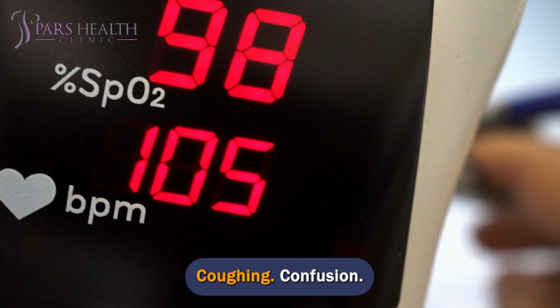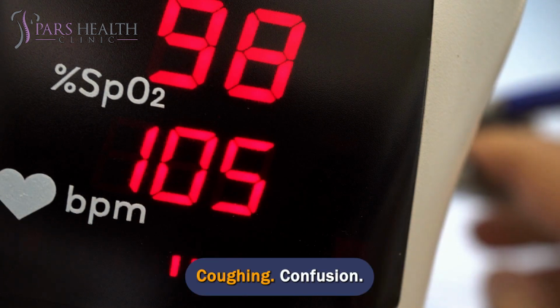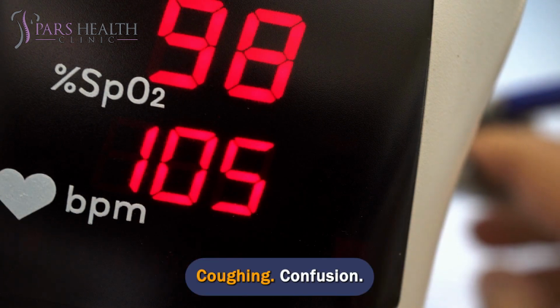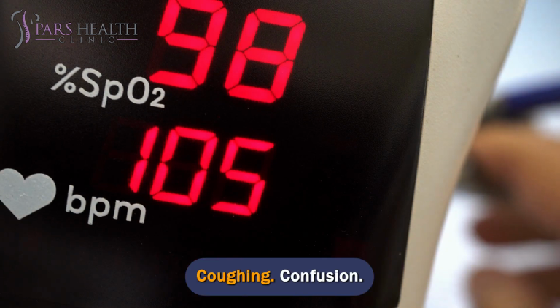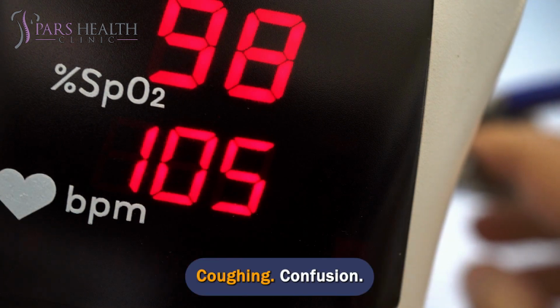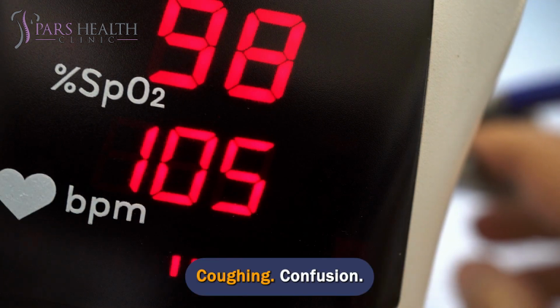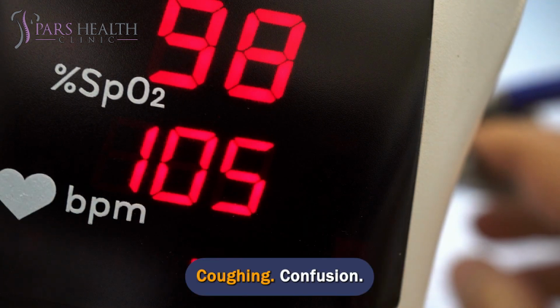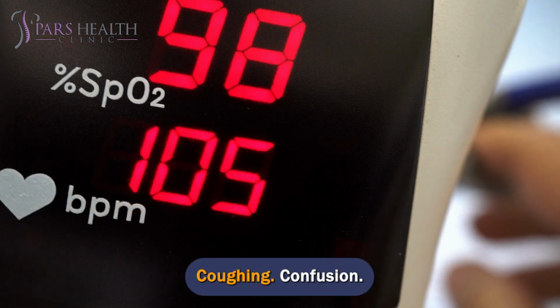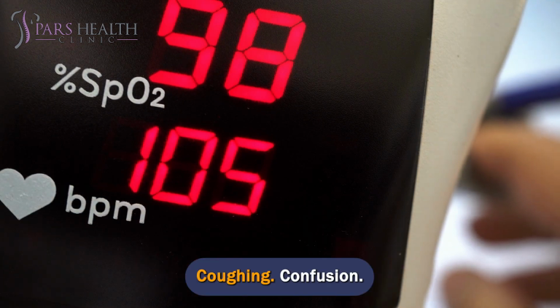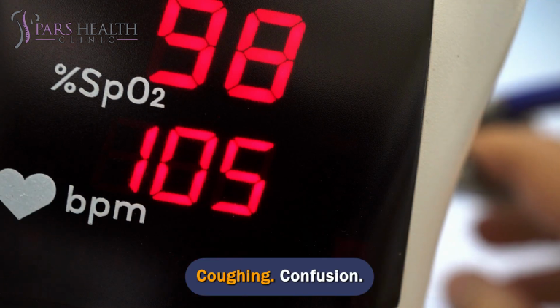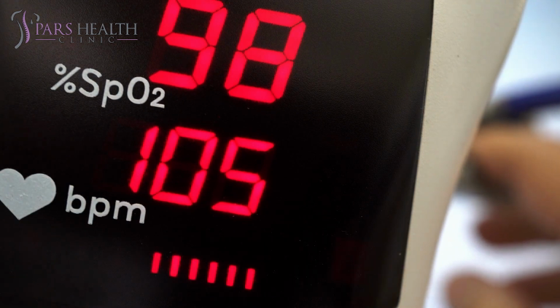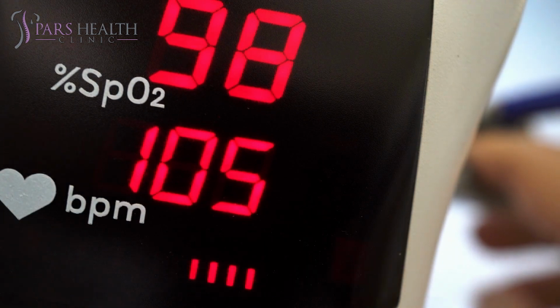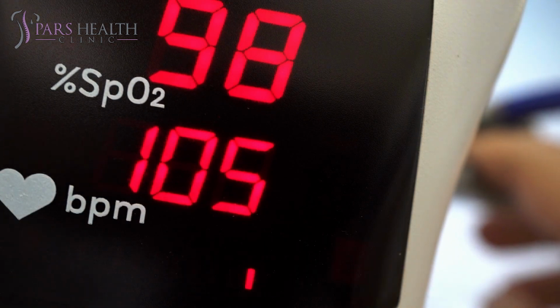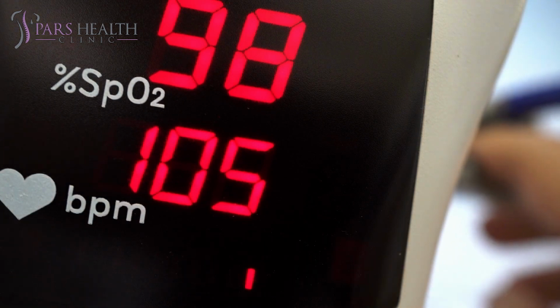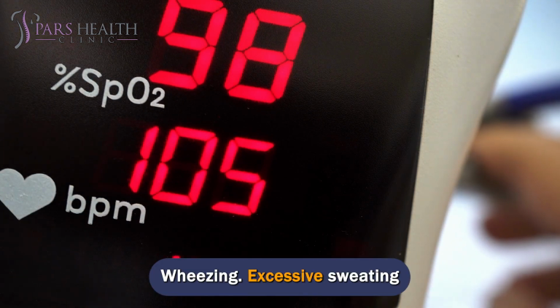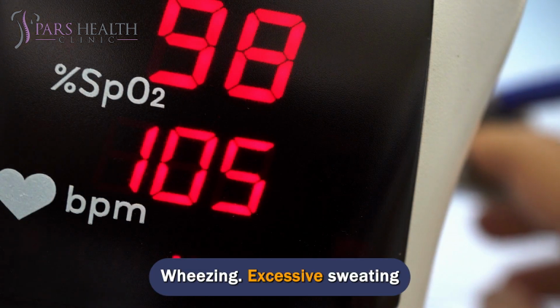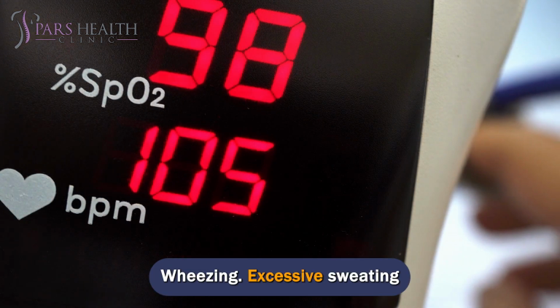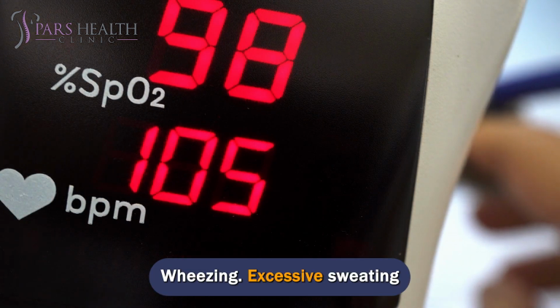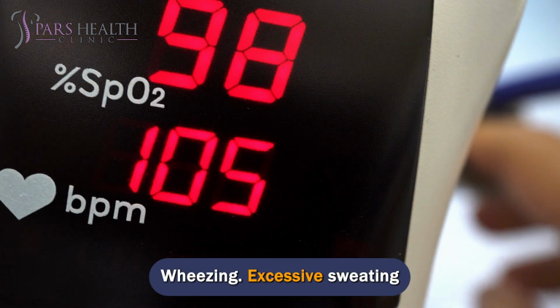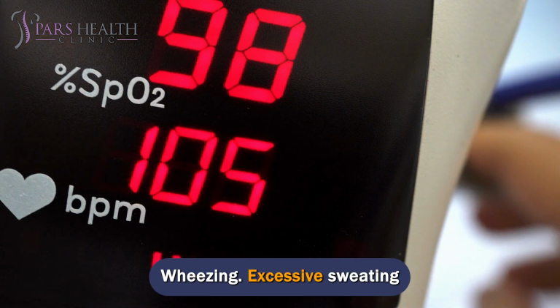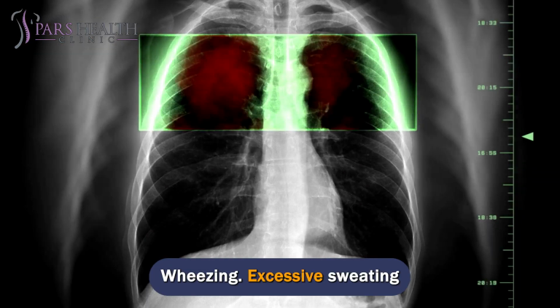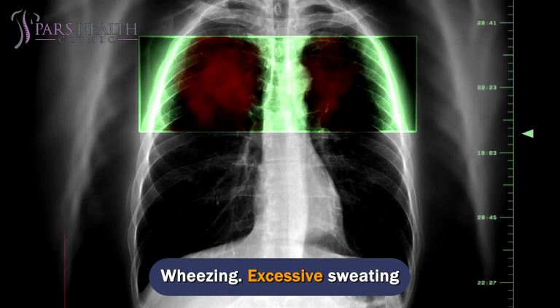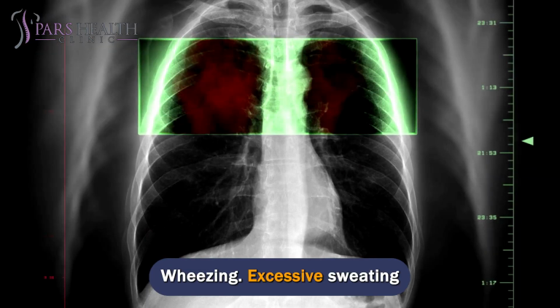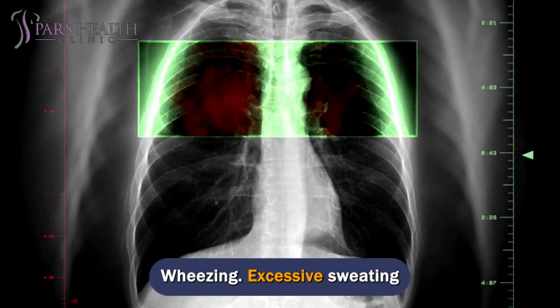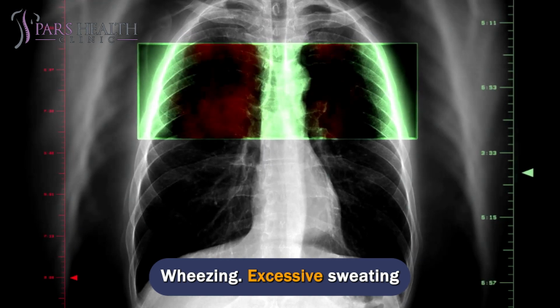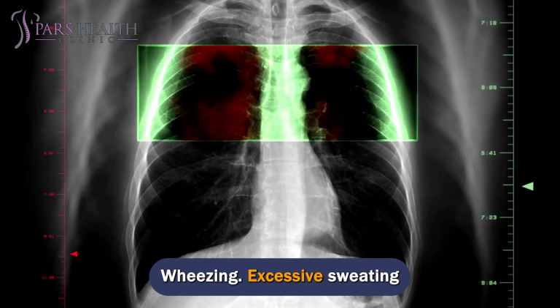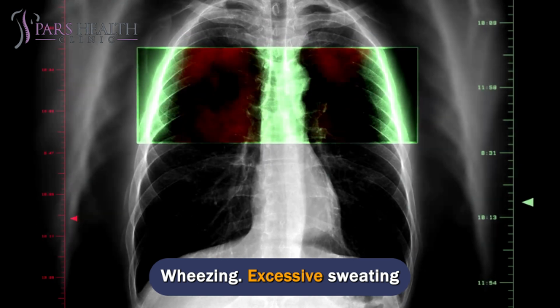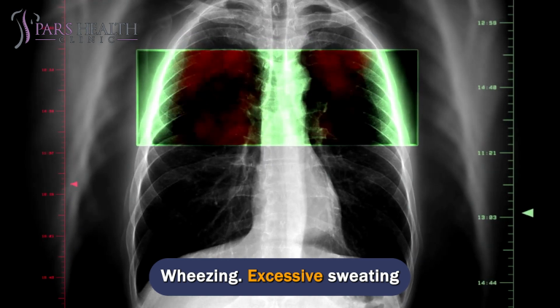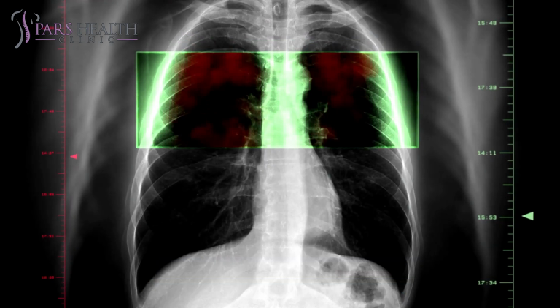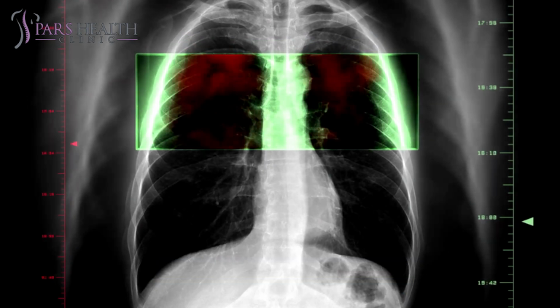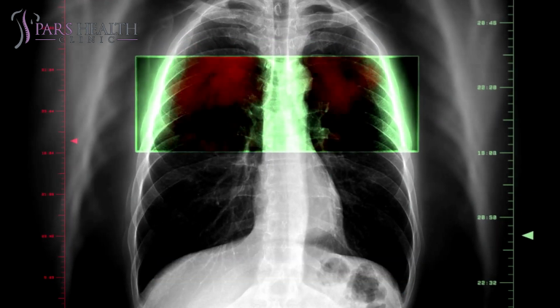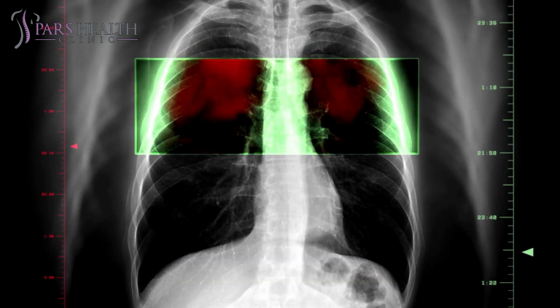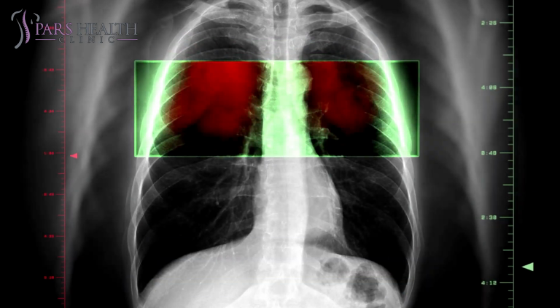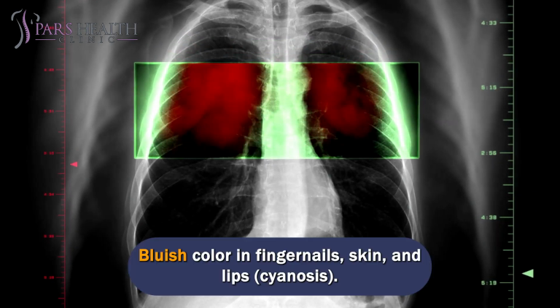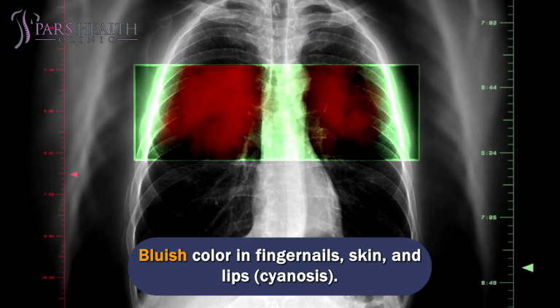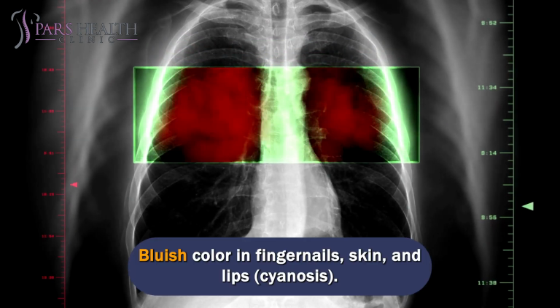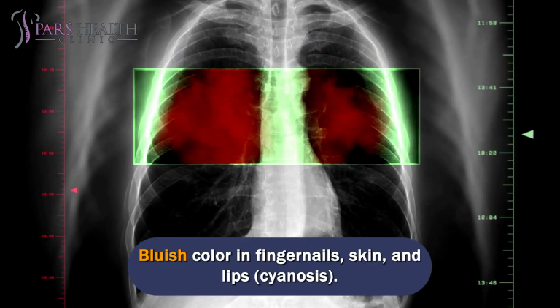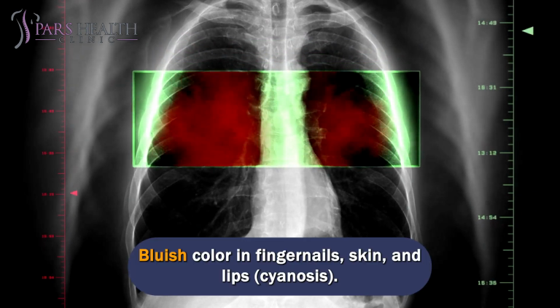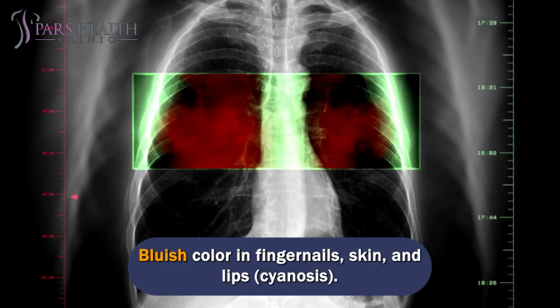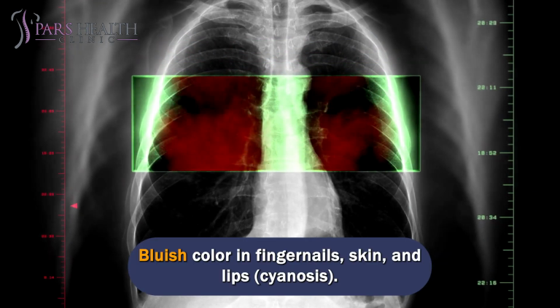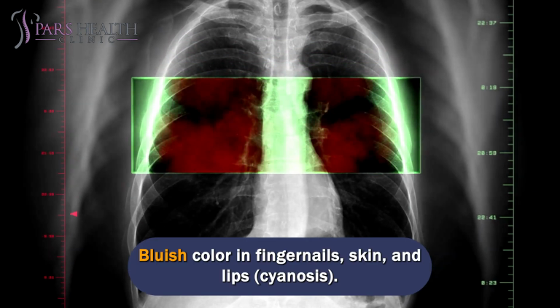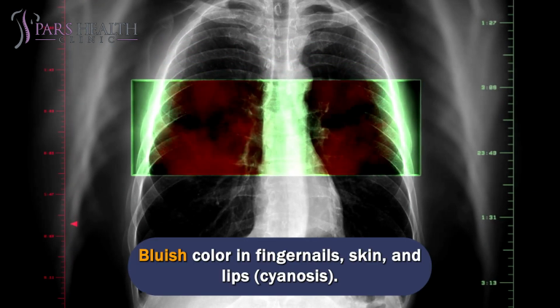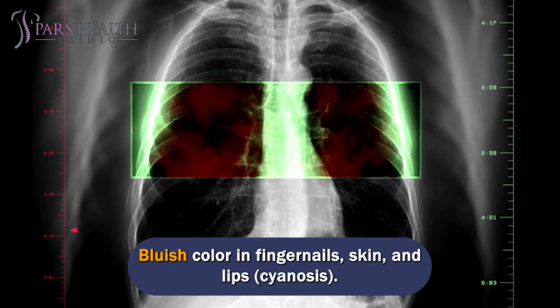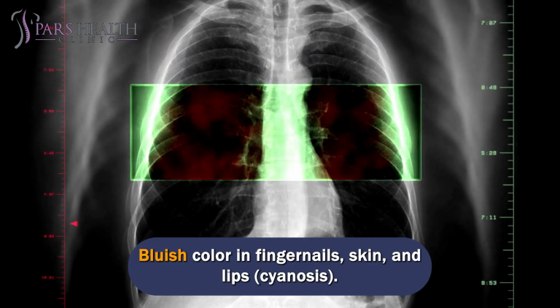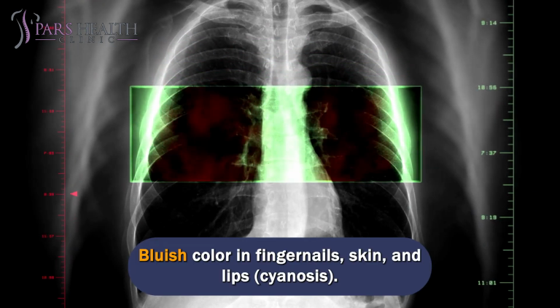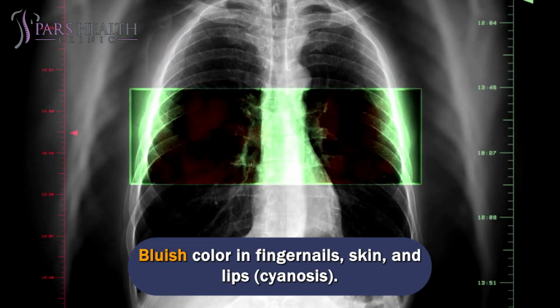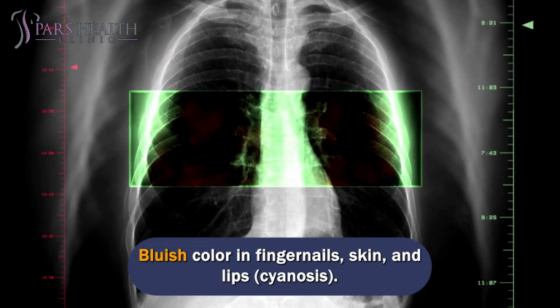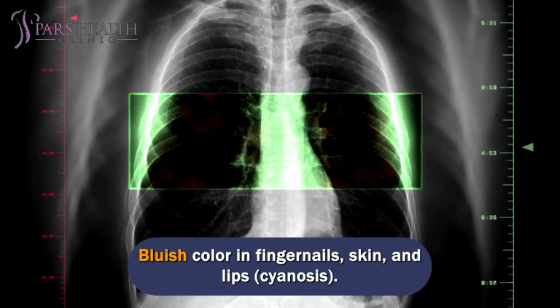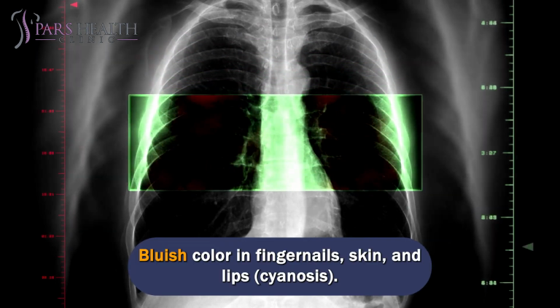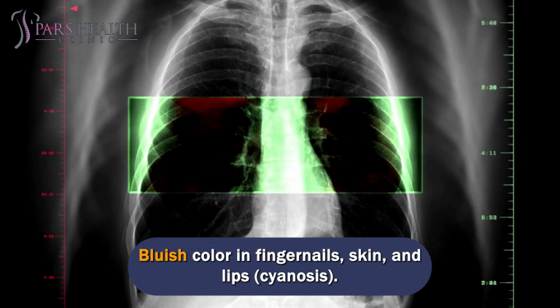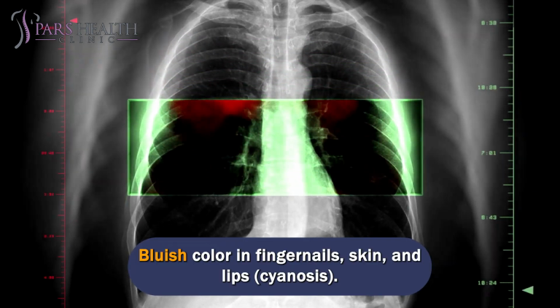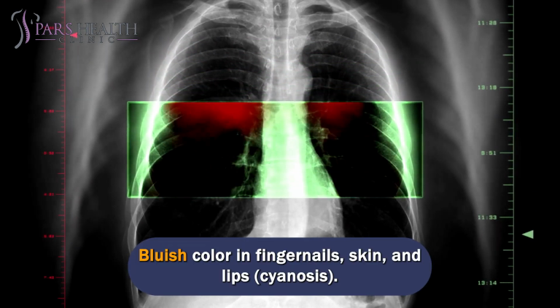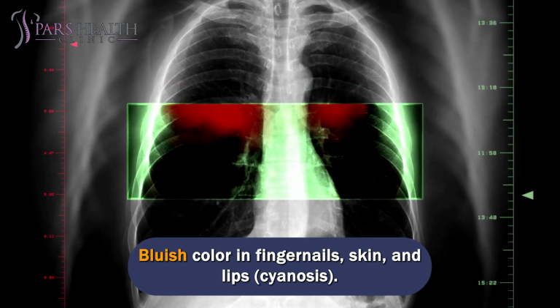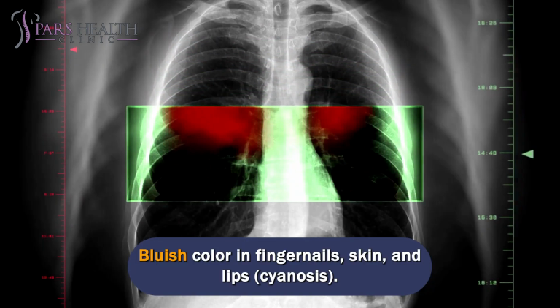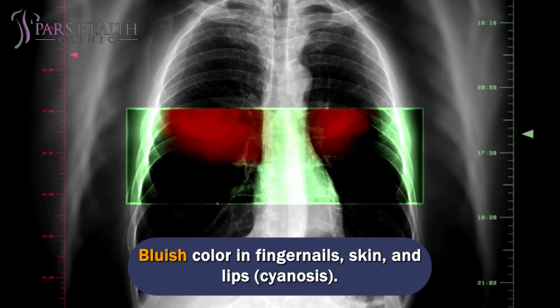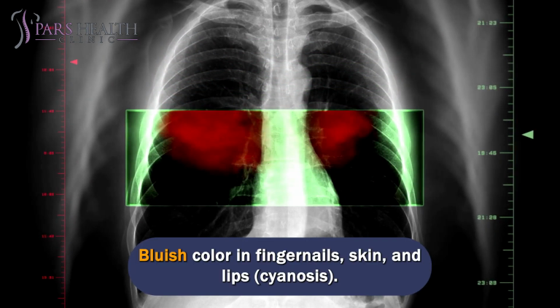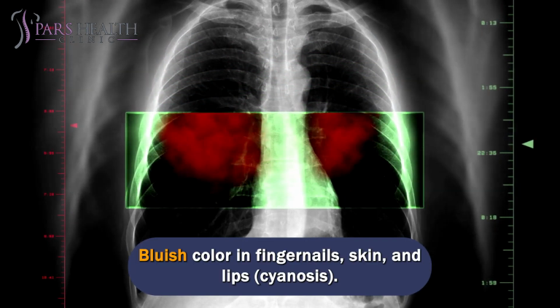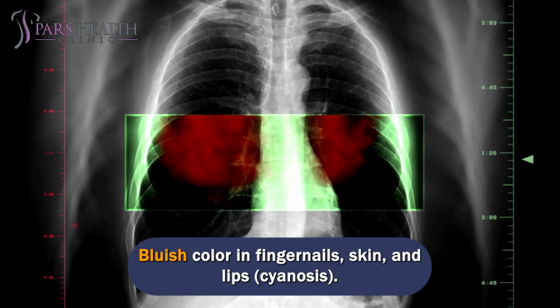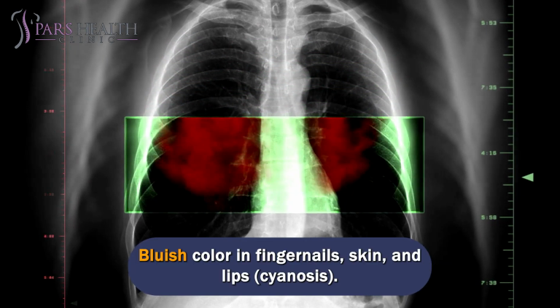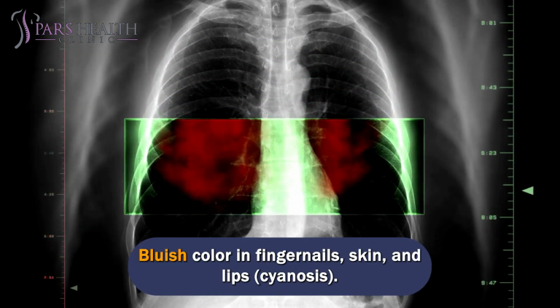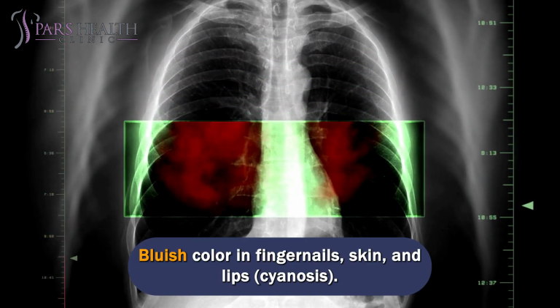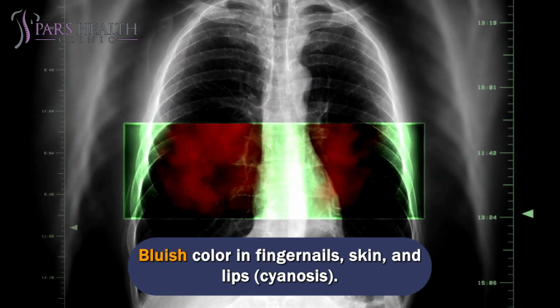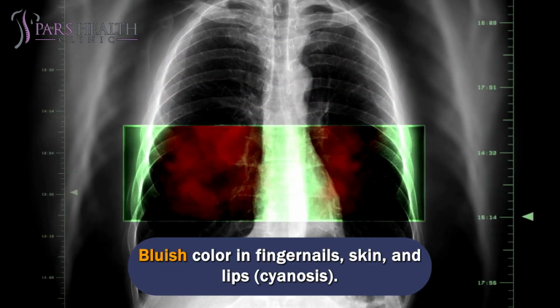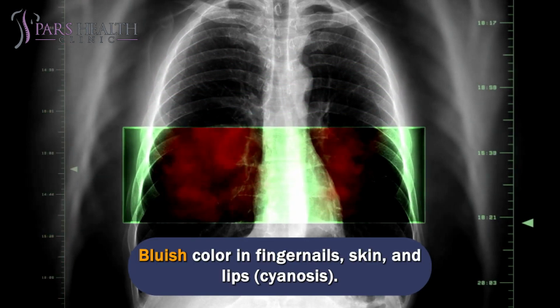Additional symptoms include coughing, confusion, wheezing, excessive sweating, and a bluish color in the fingernails, skin, and lips, known as cyanosis.